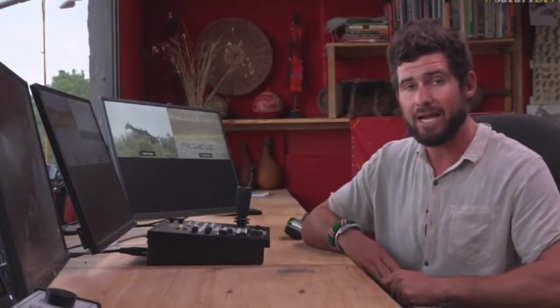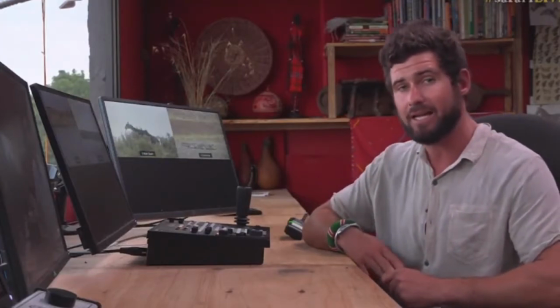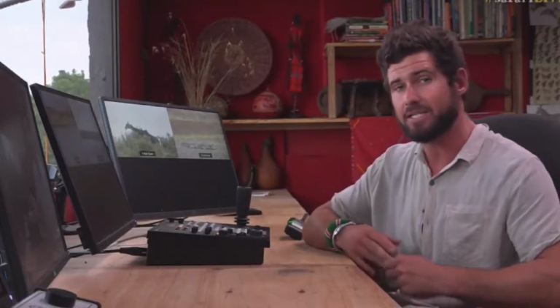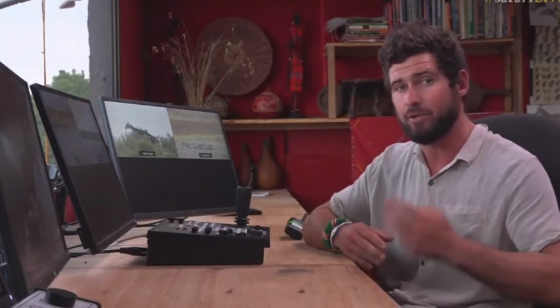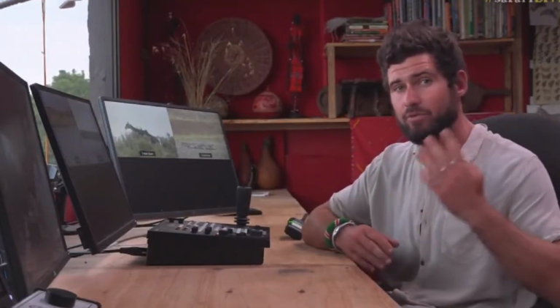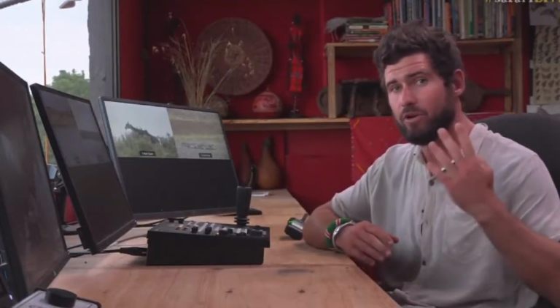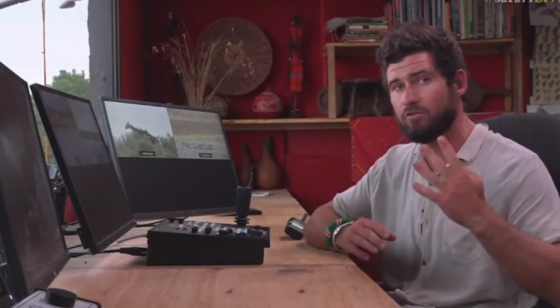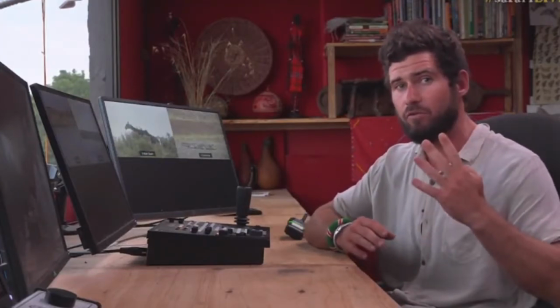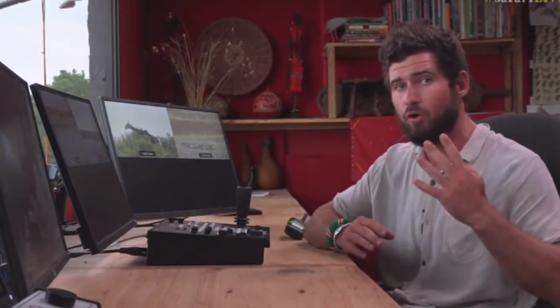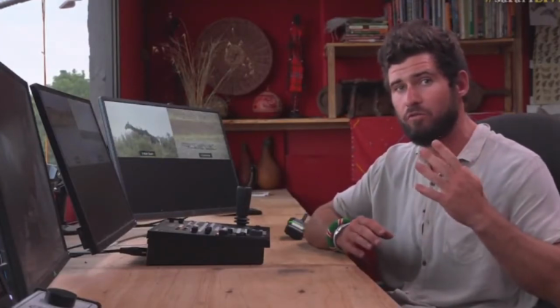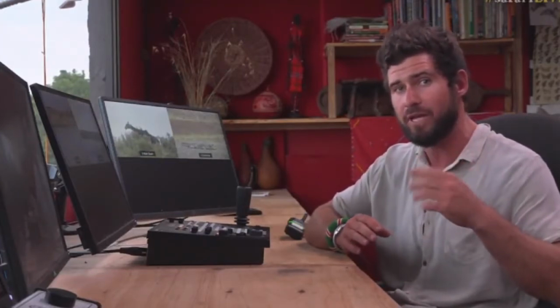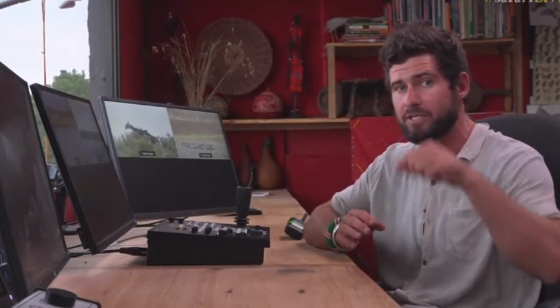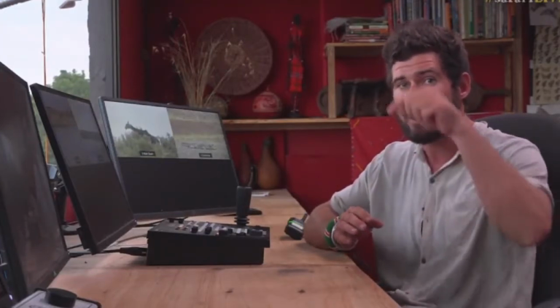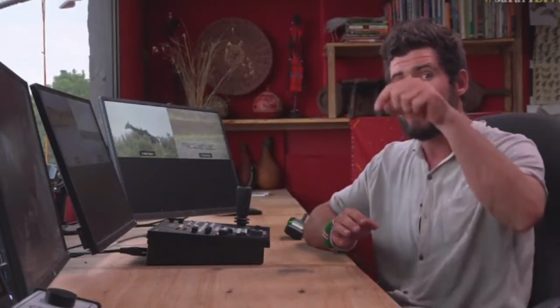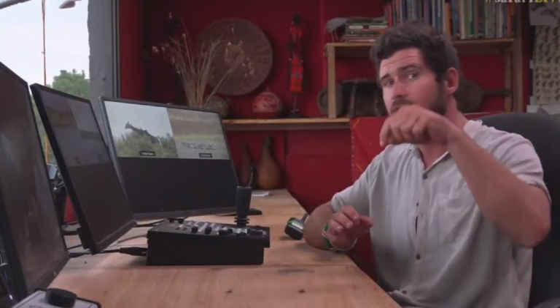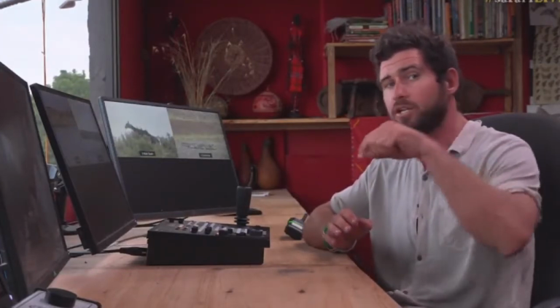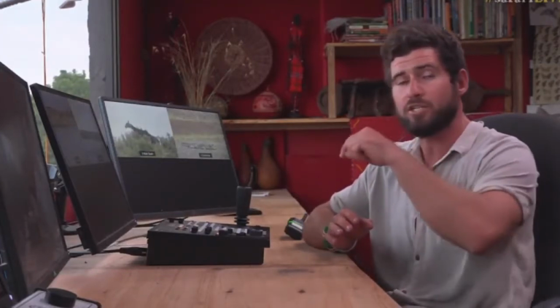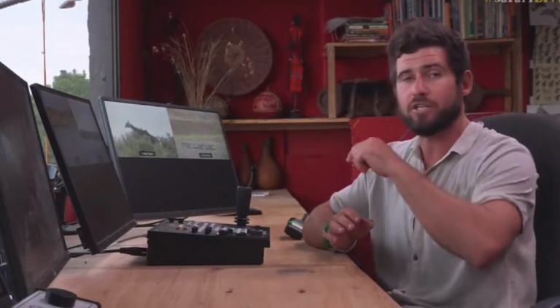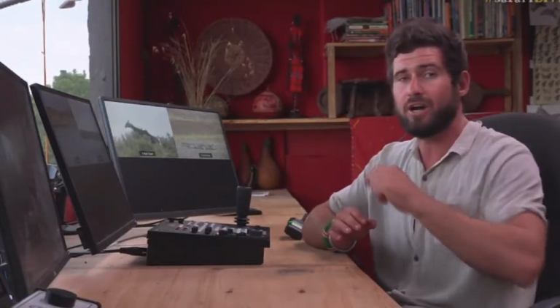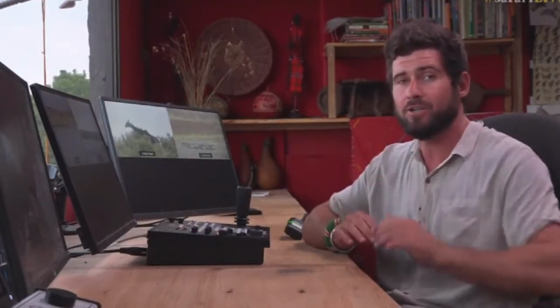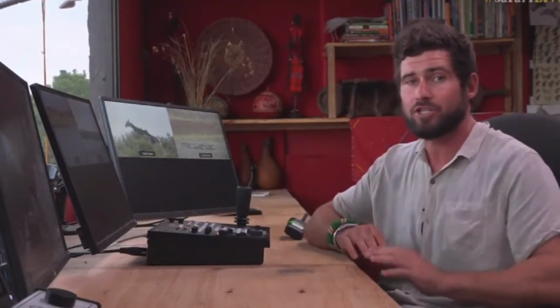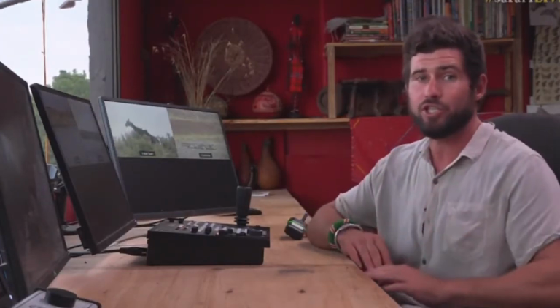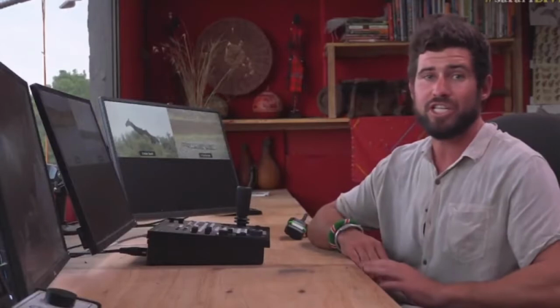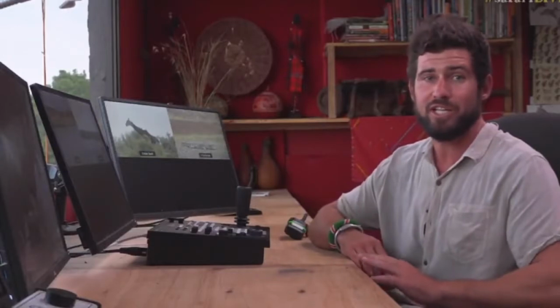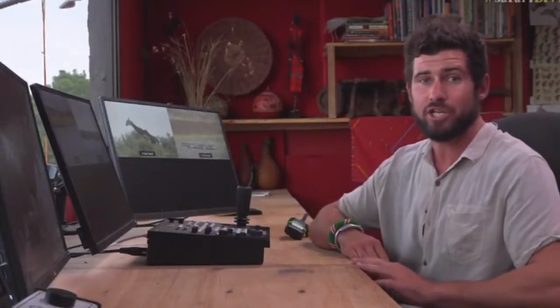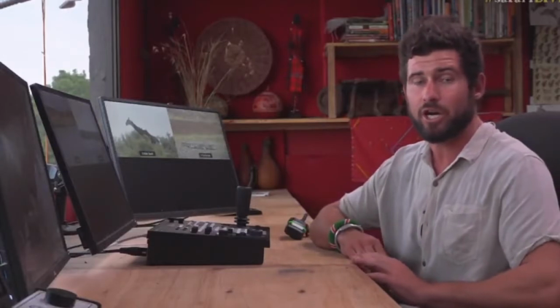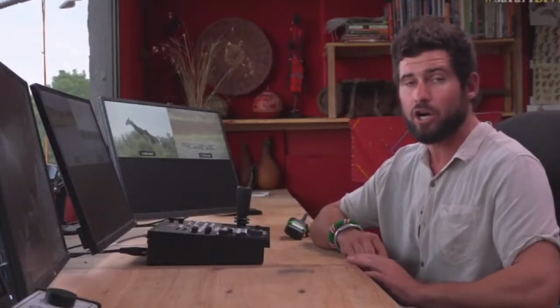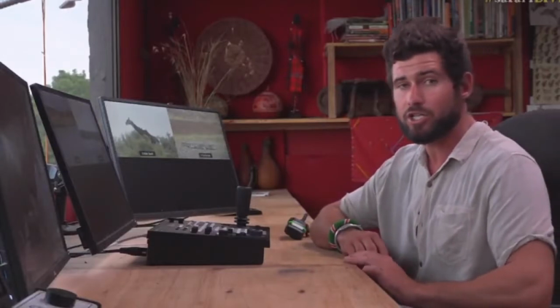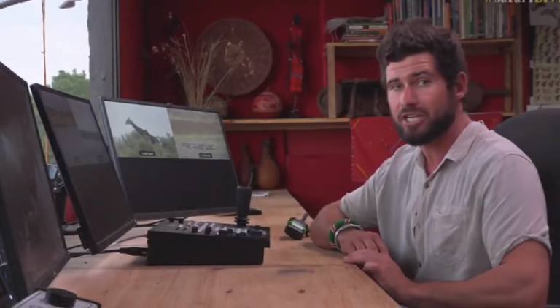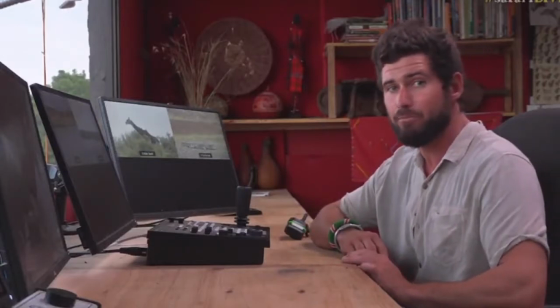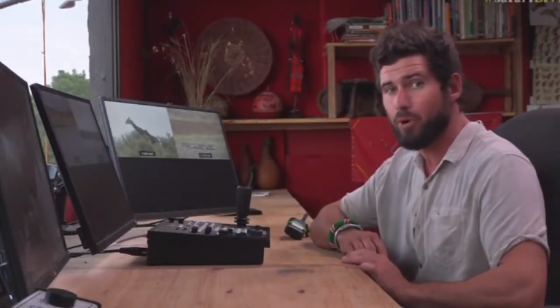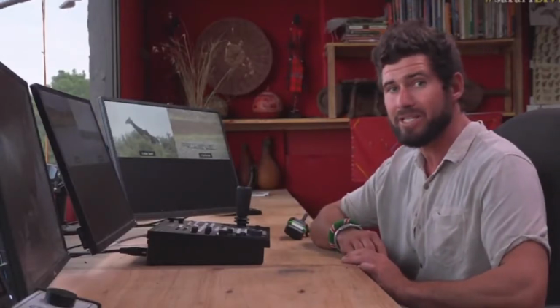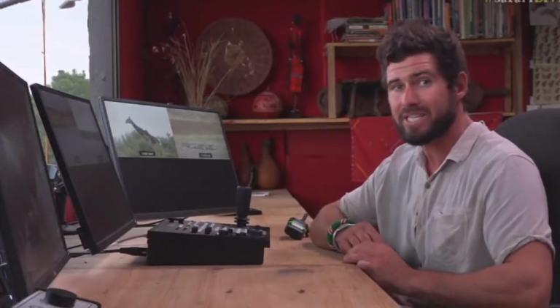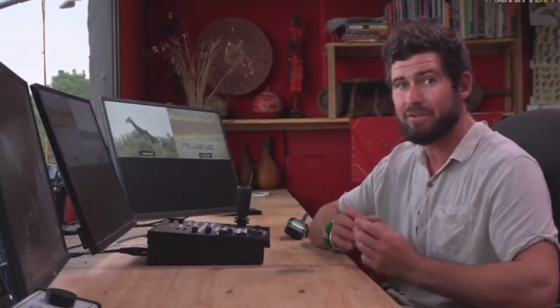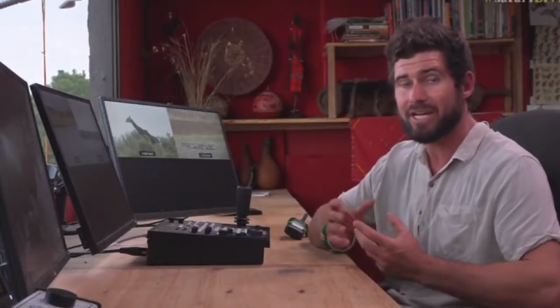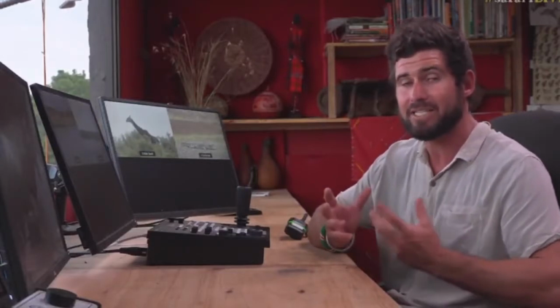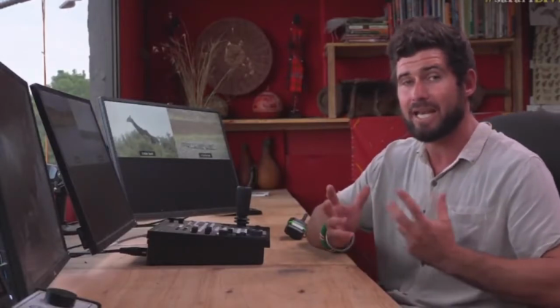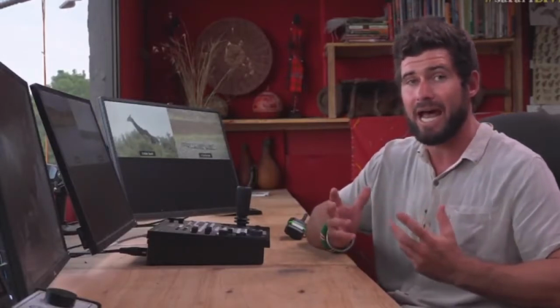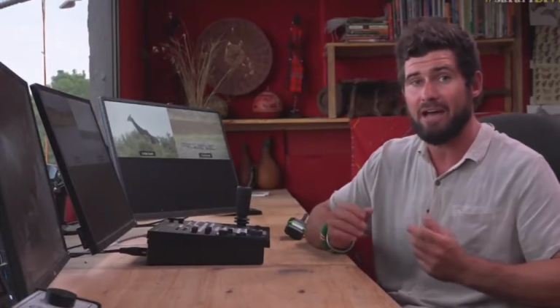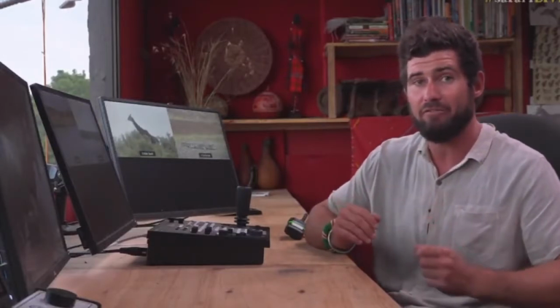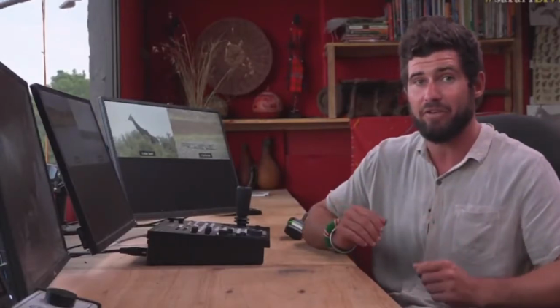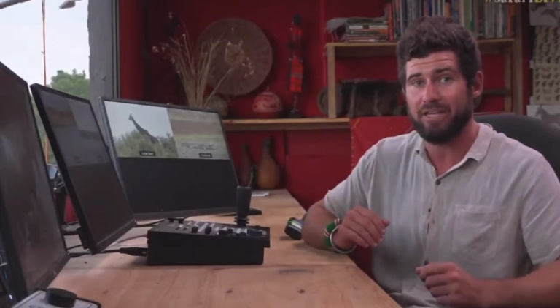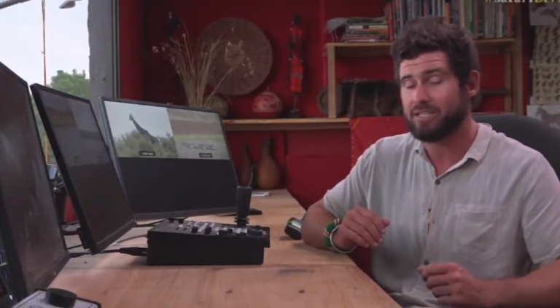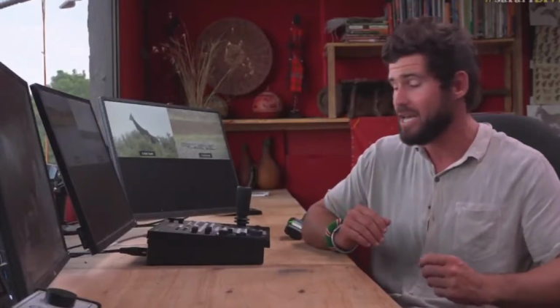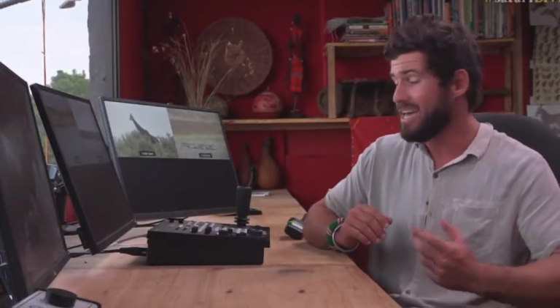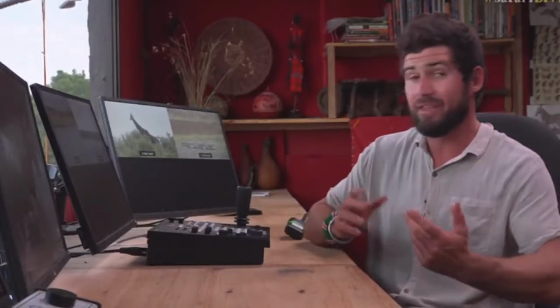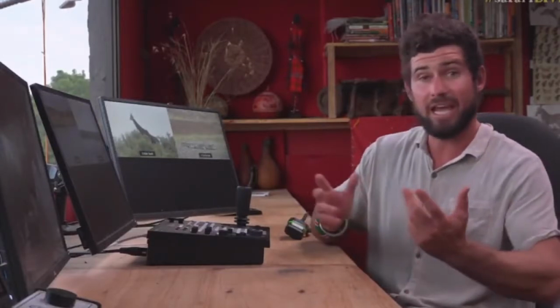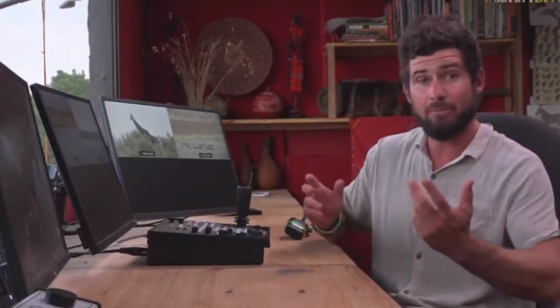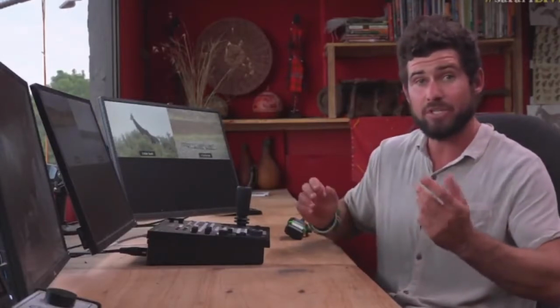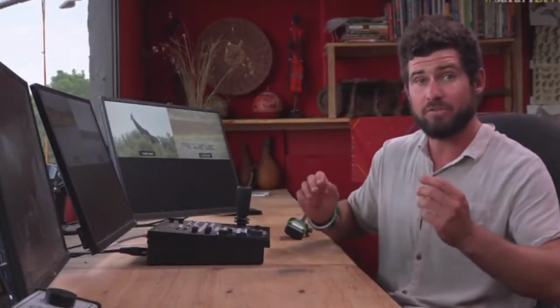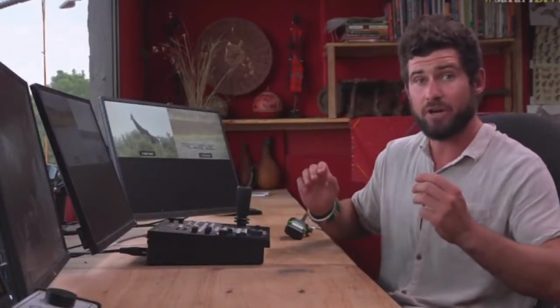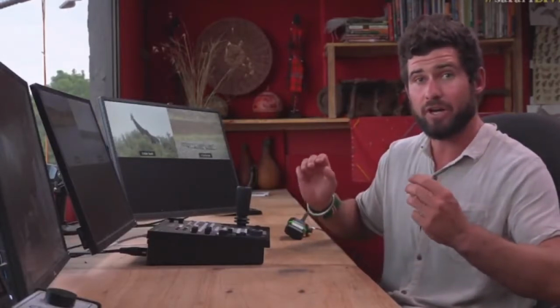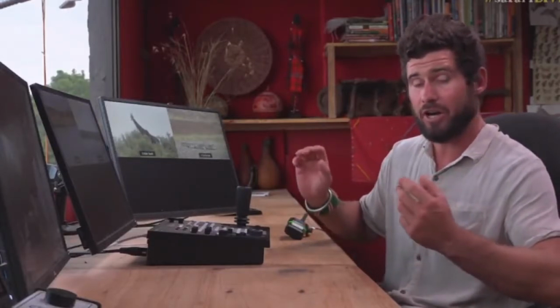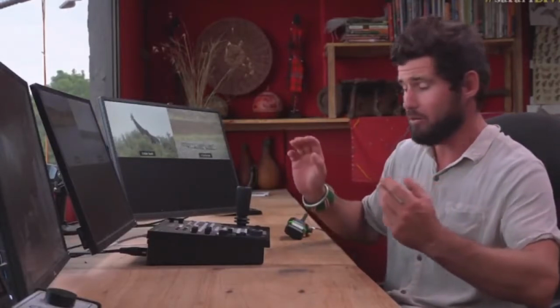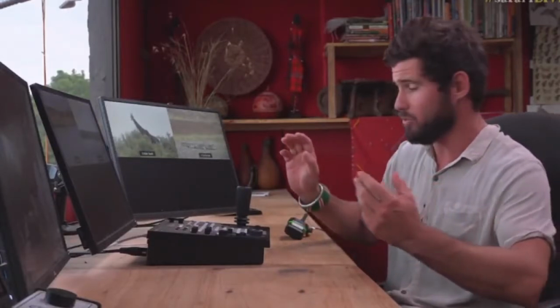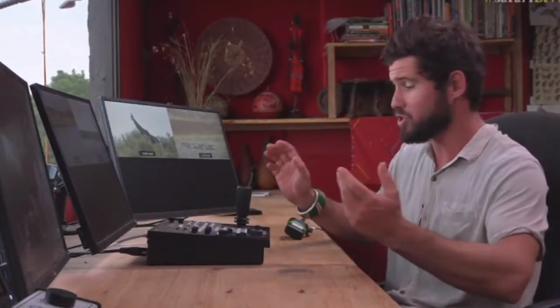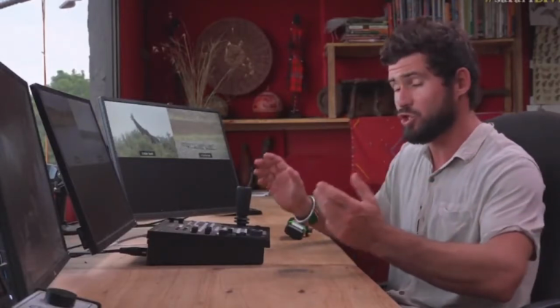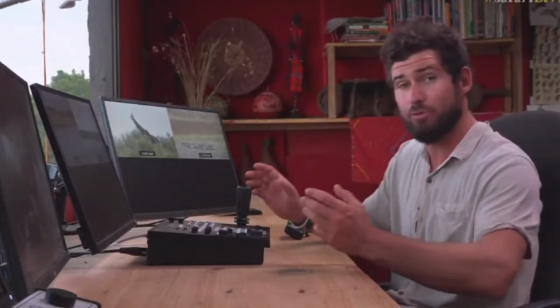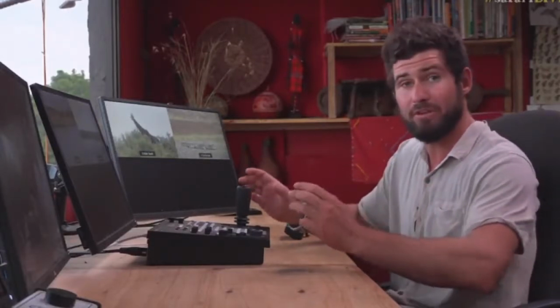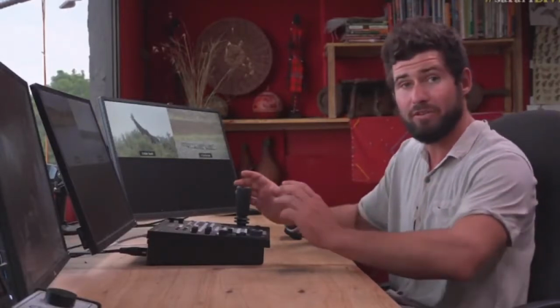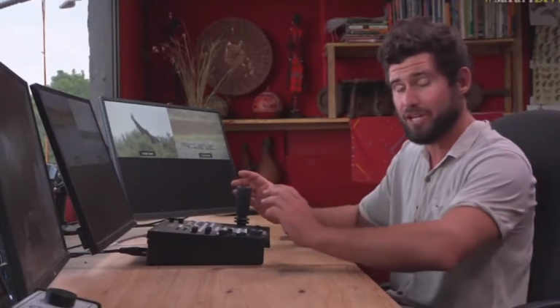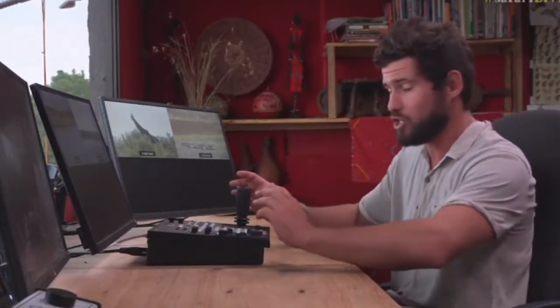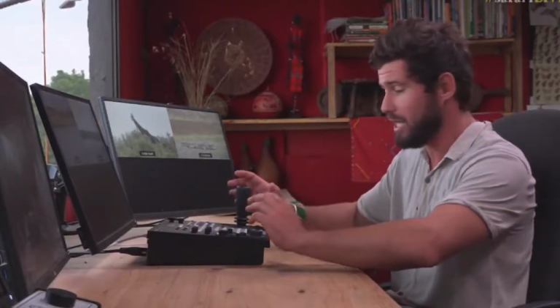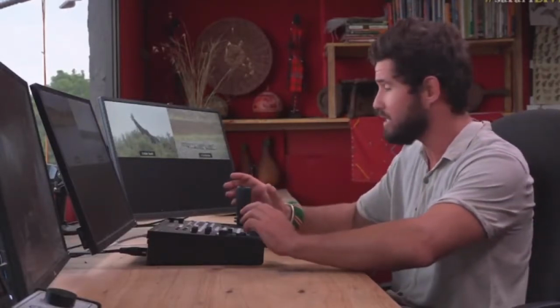We've got four feeds dotted around strategic crossing points giving us live feeds. The cameras have got incredible zoom and functionality.